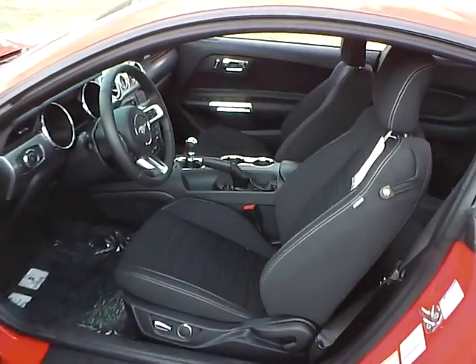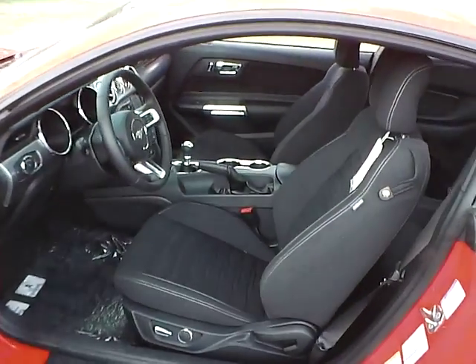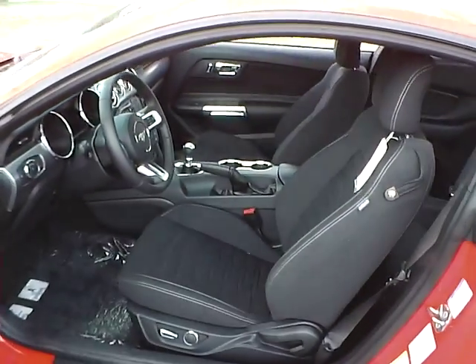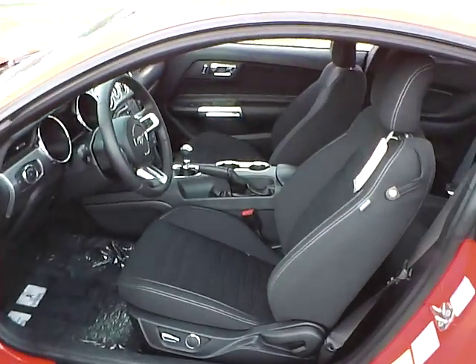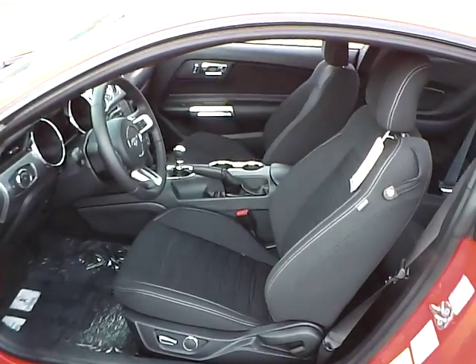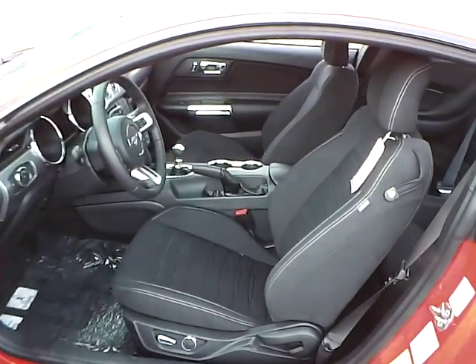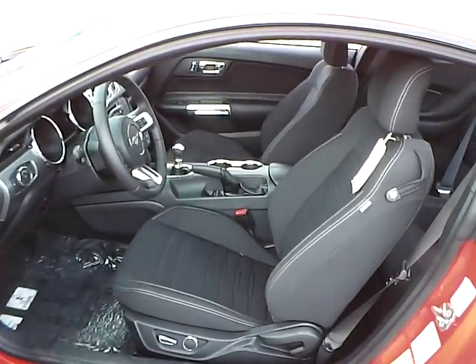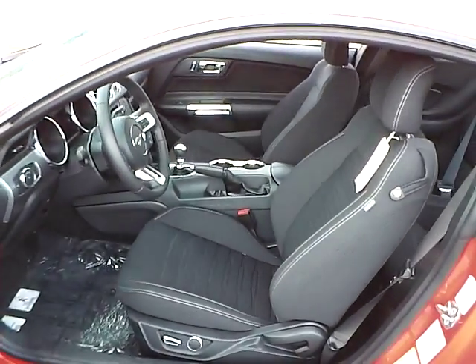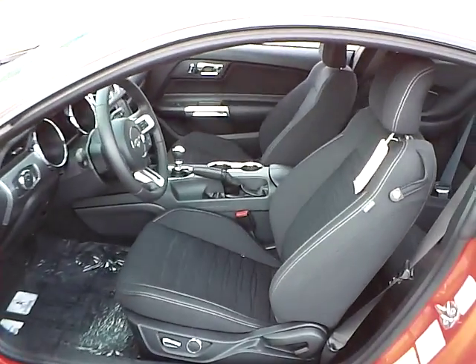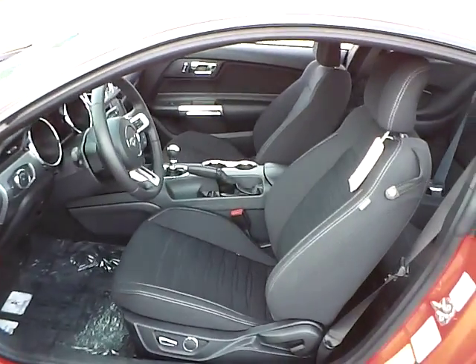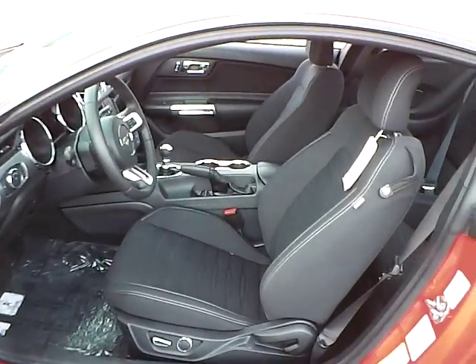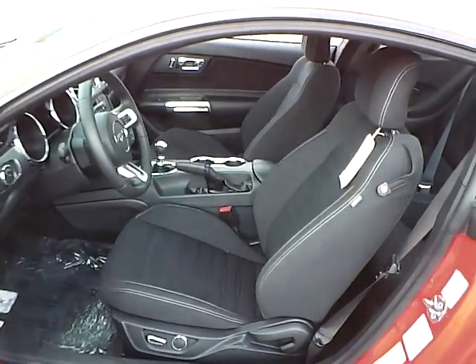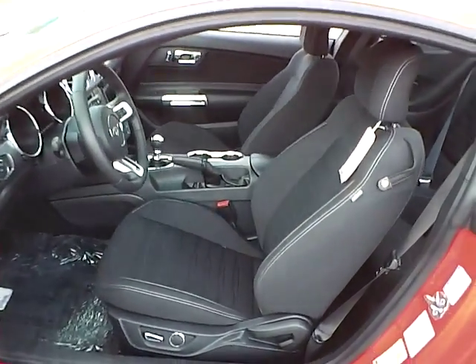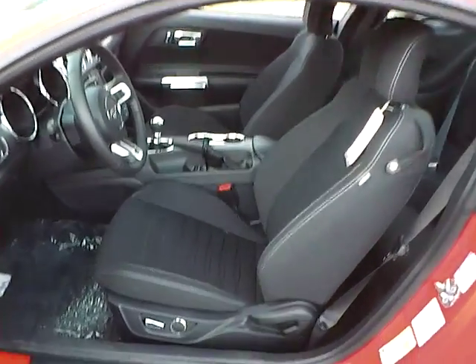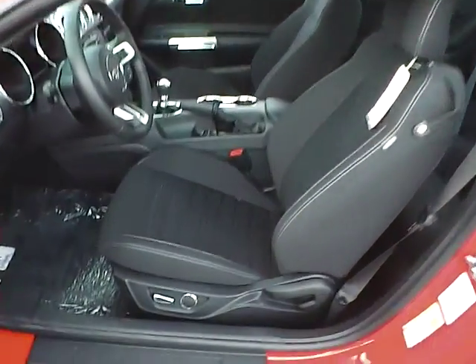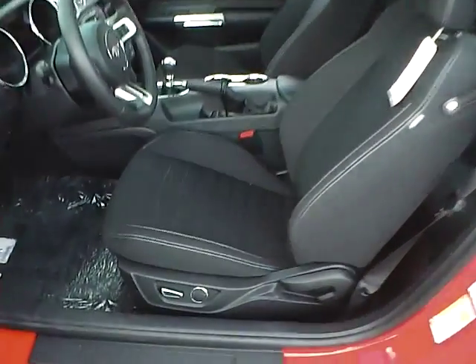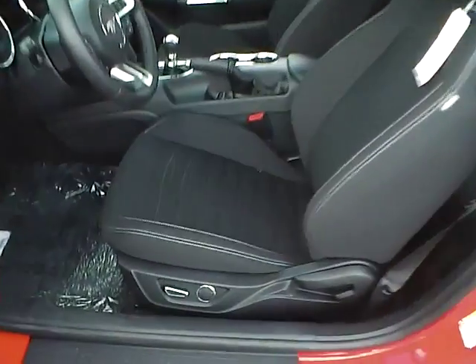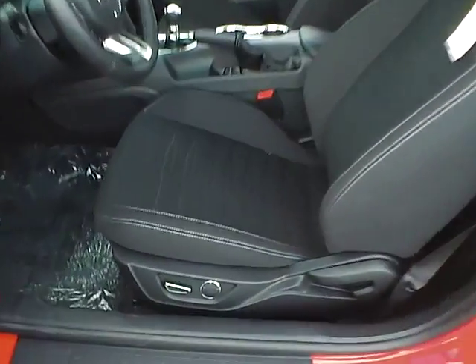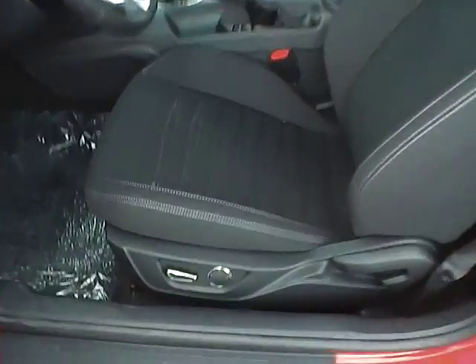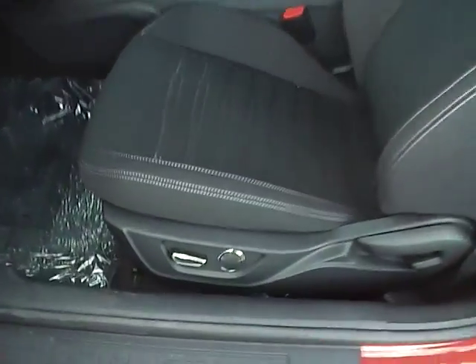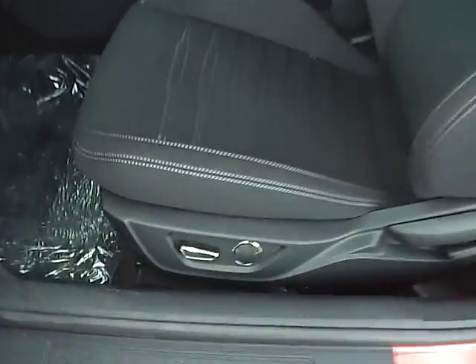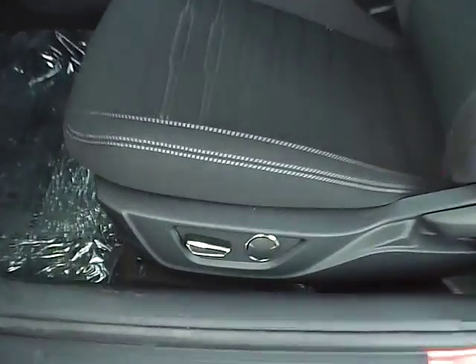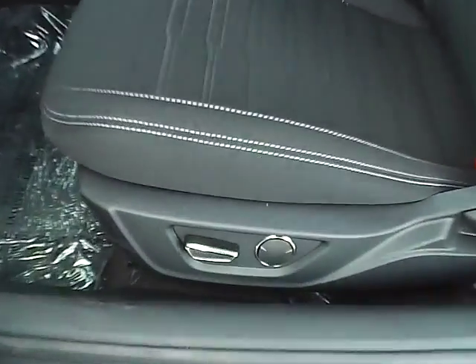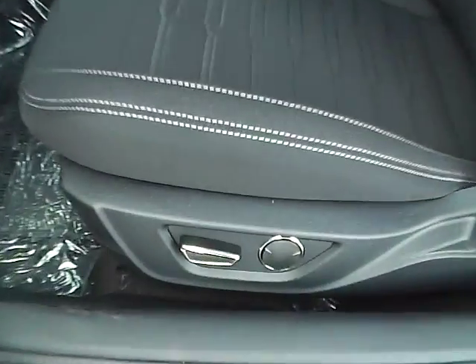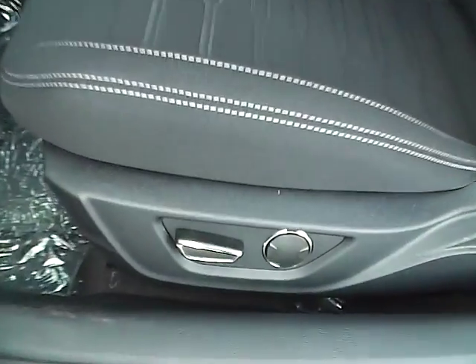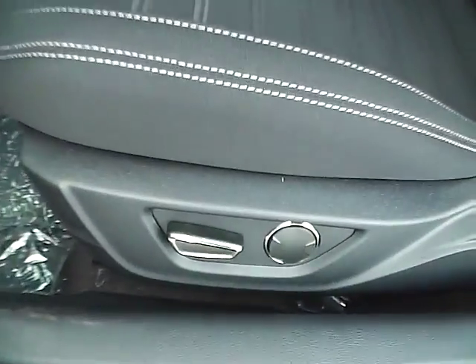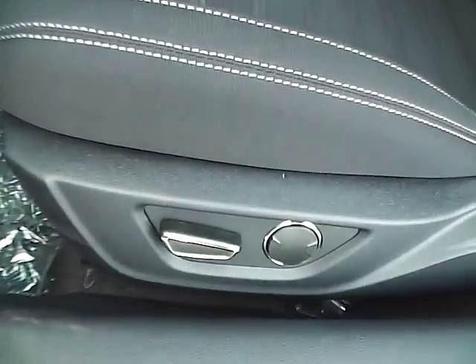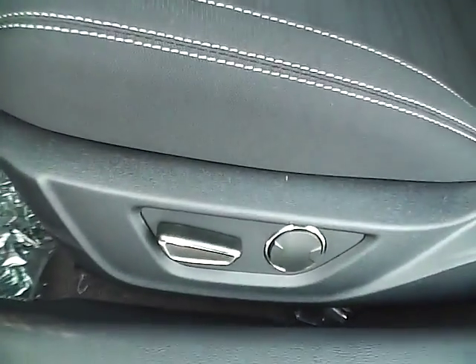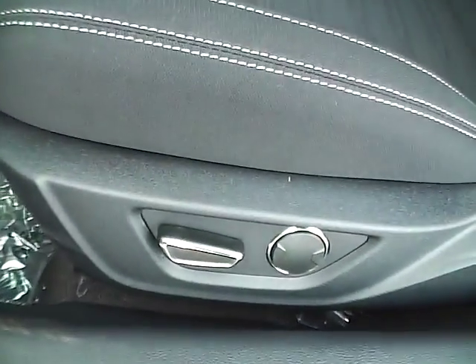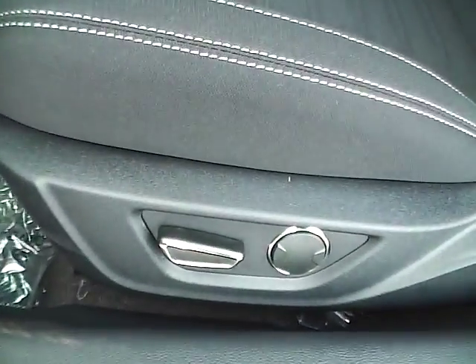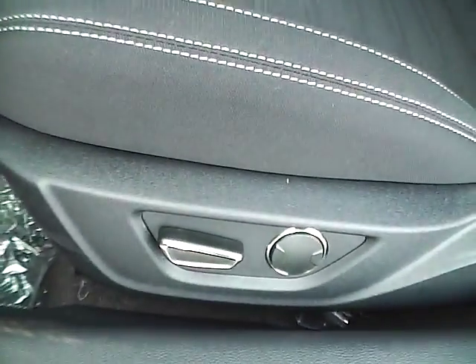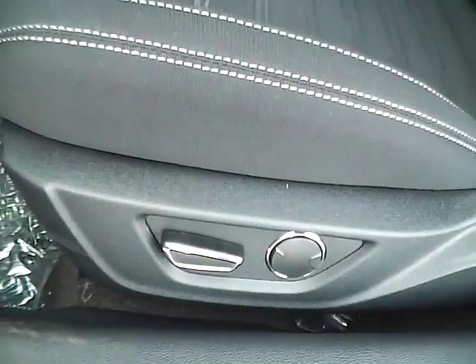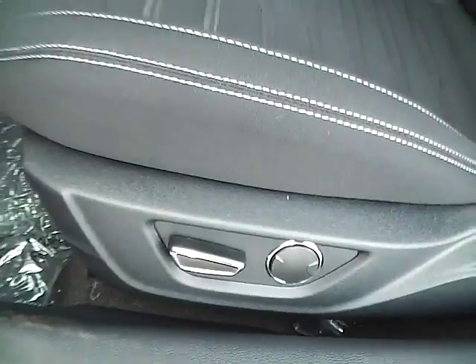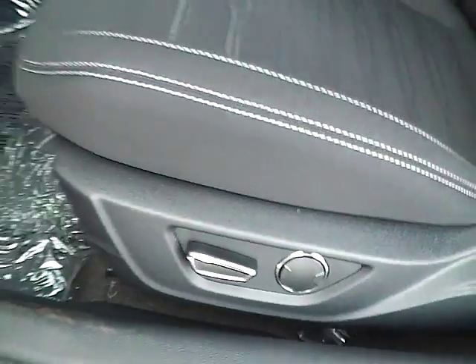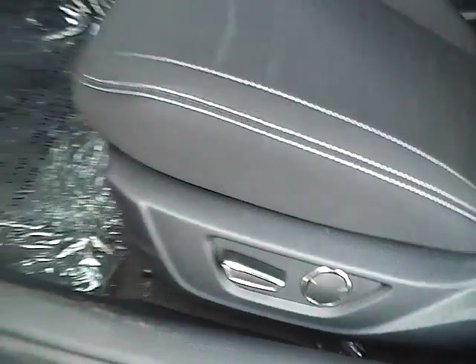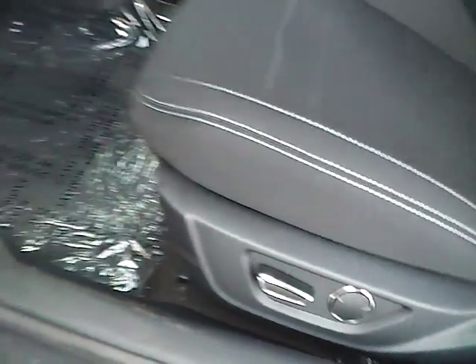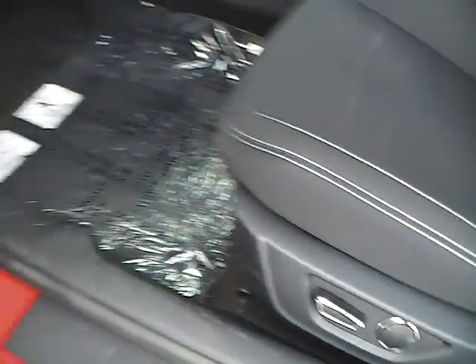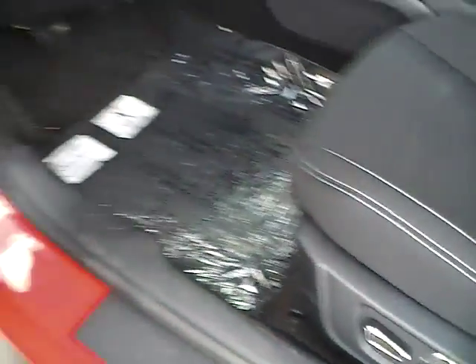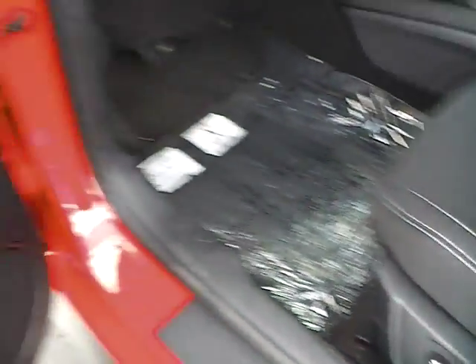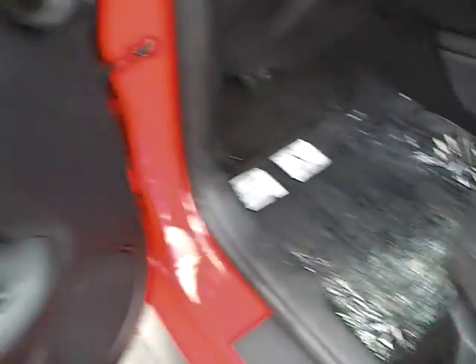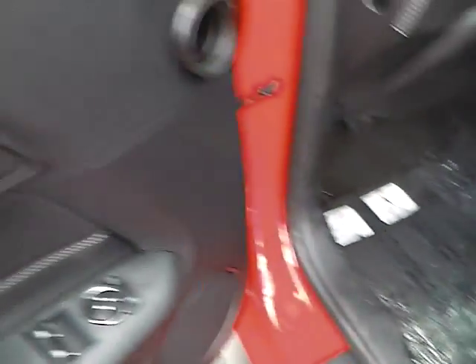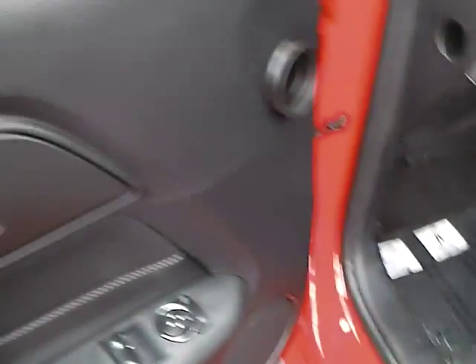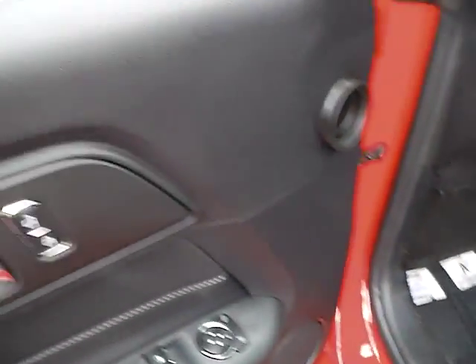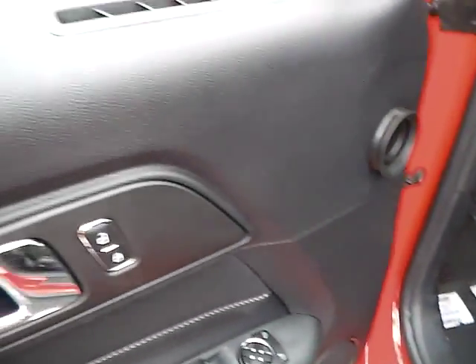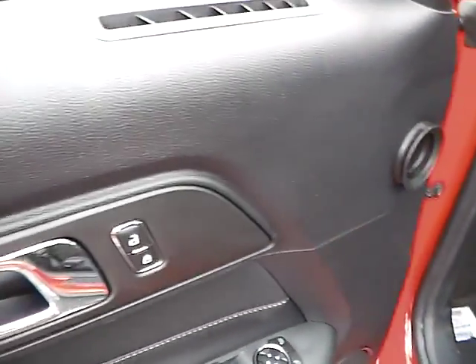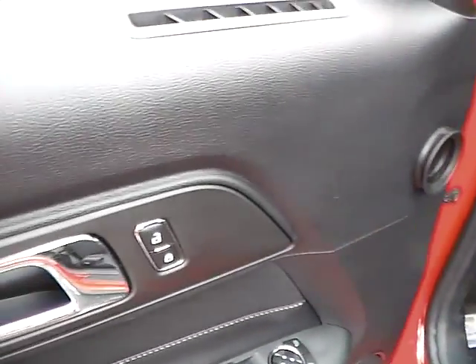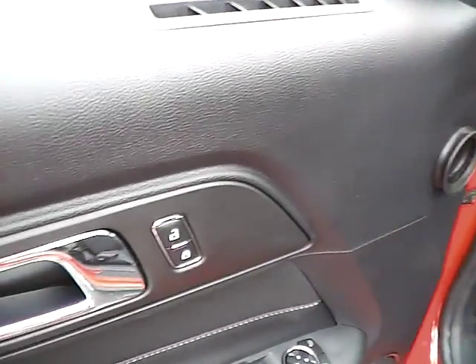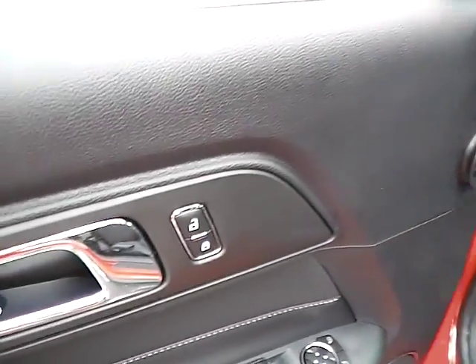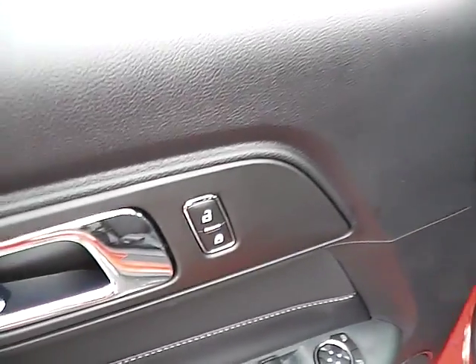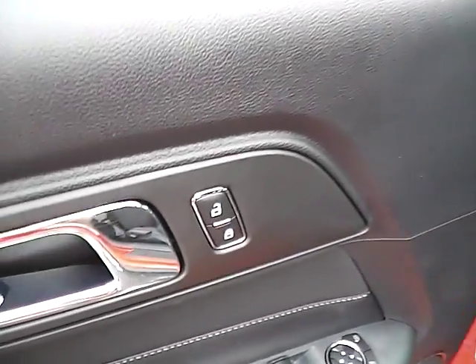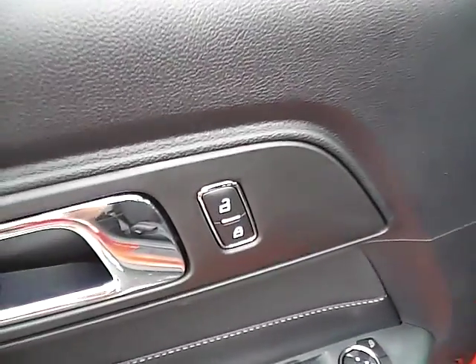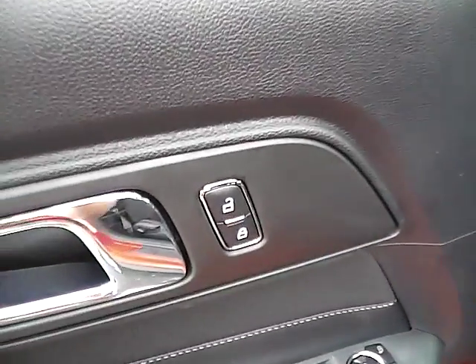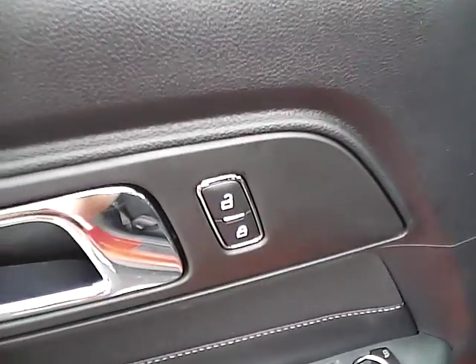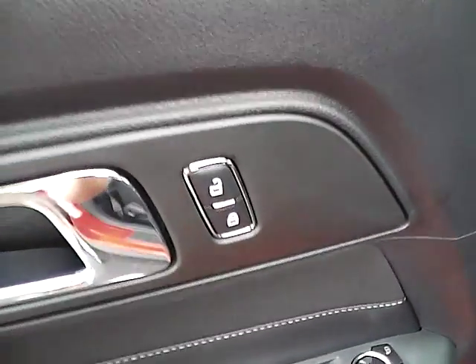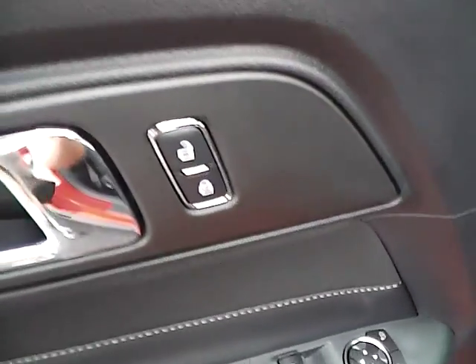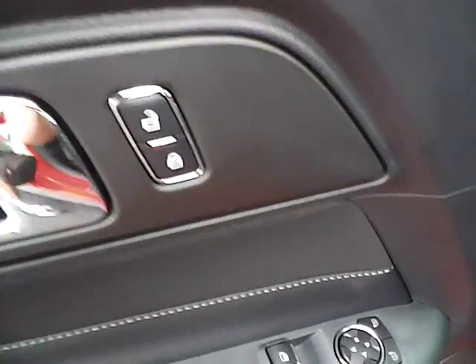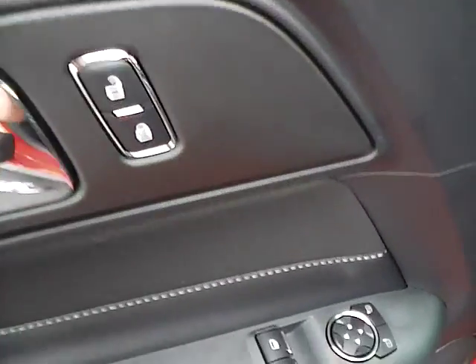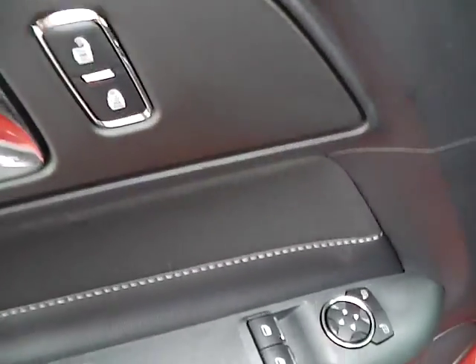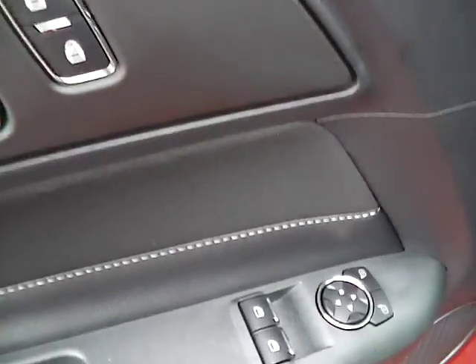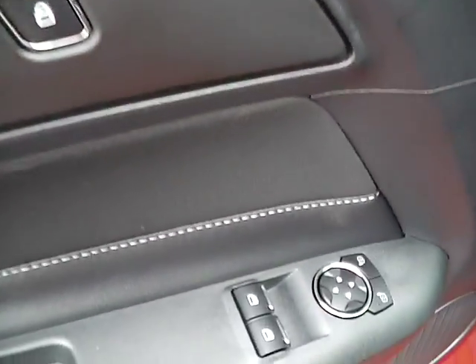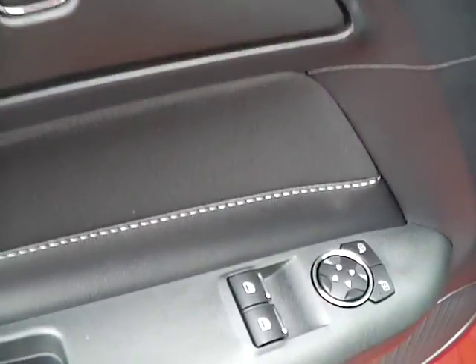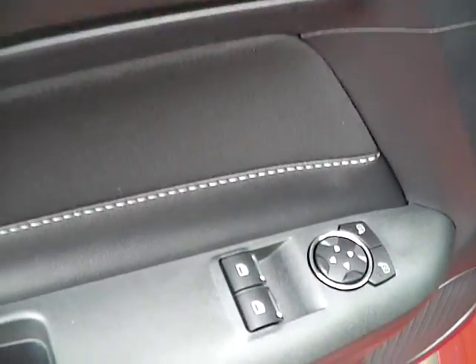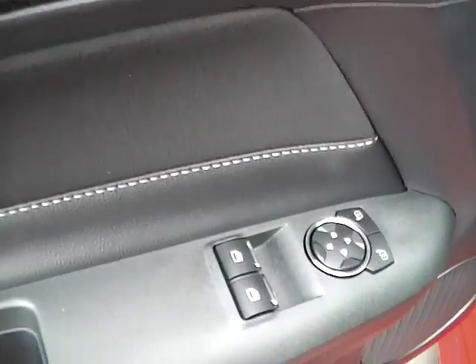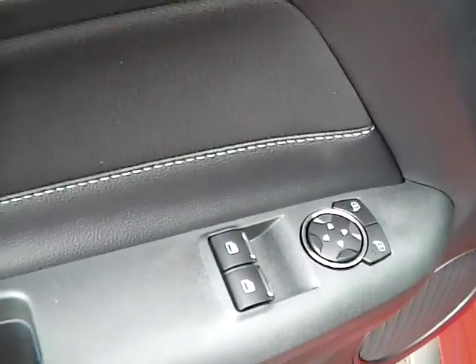Cloth seats. Power driver seat. Power door locks, windows and mirrors.